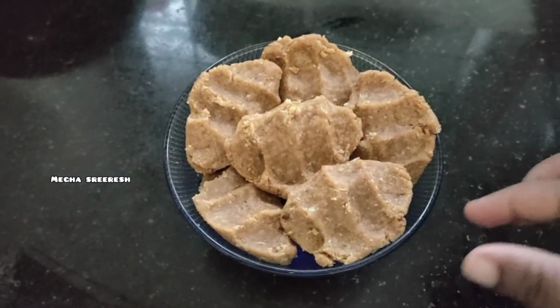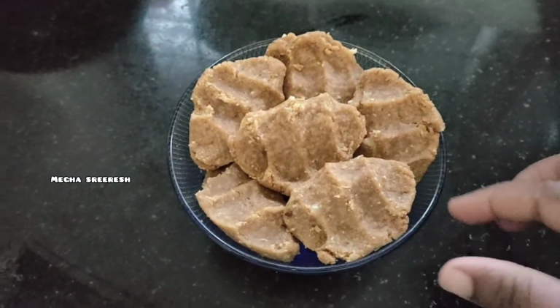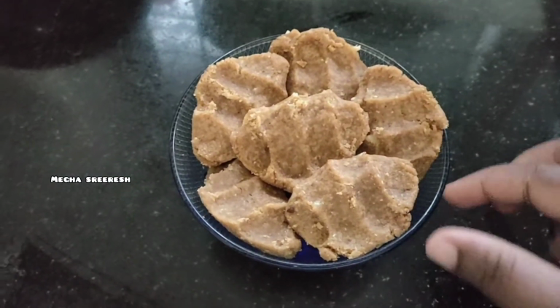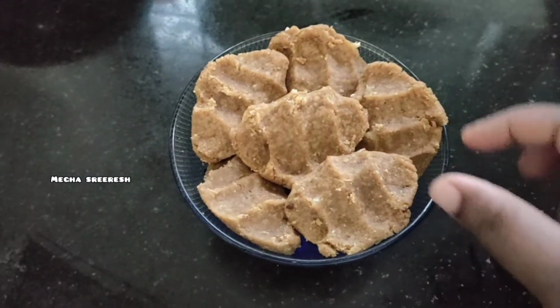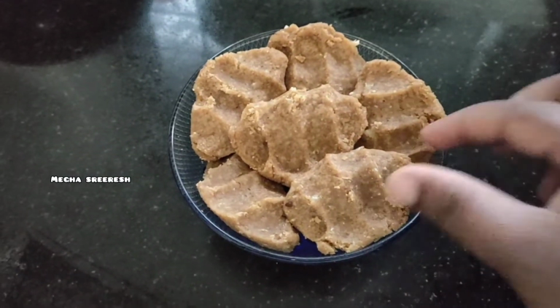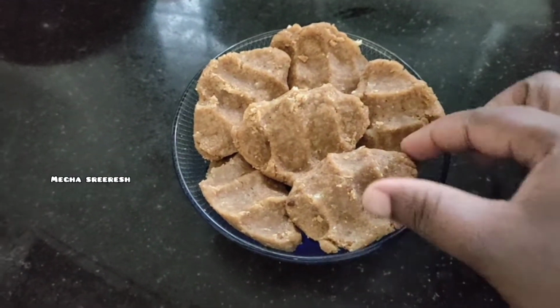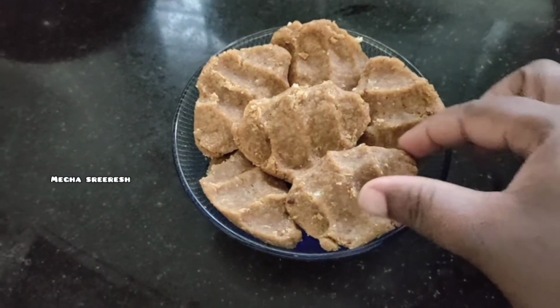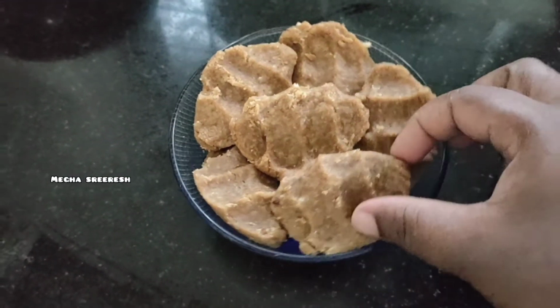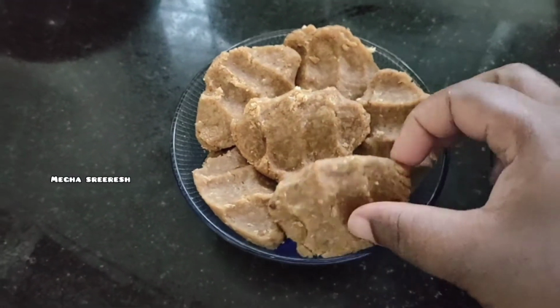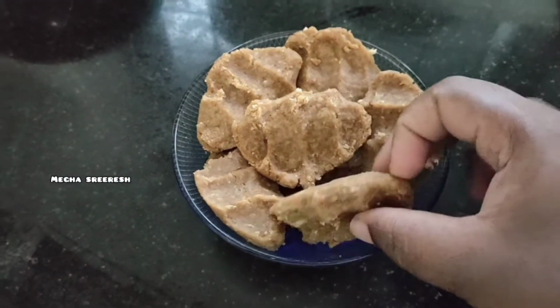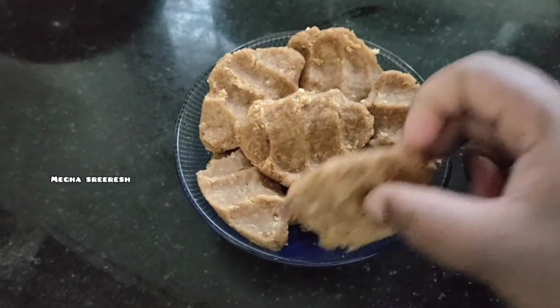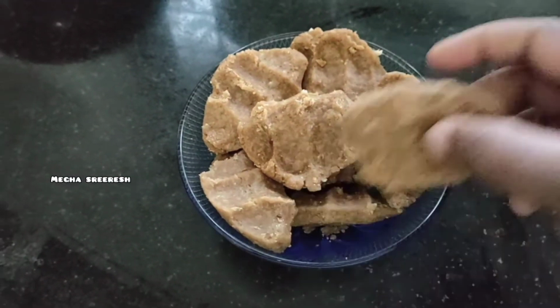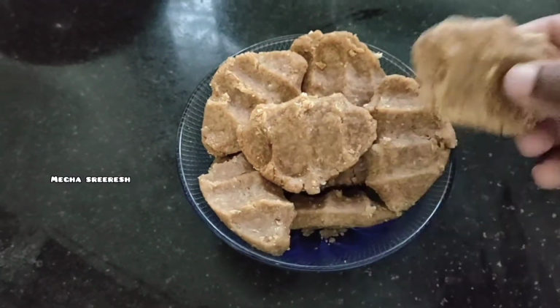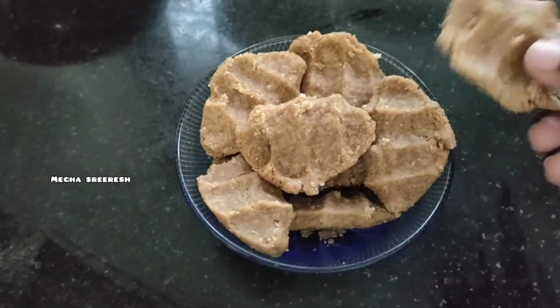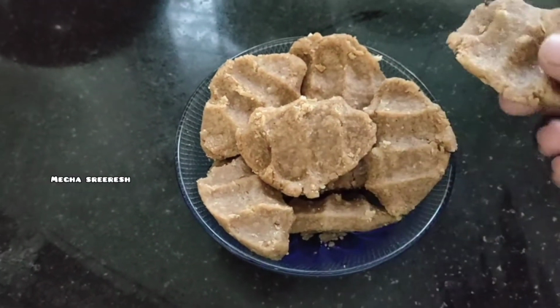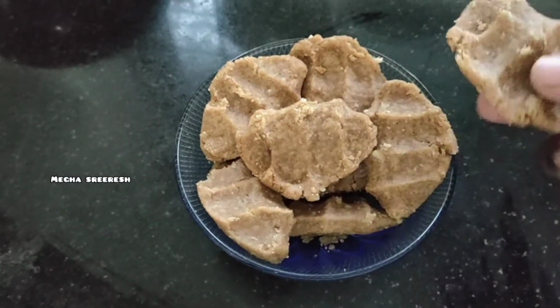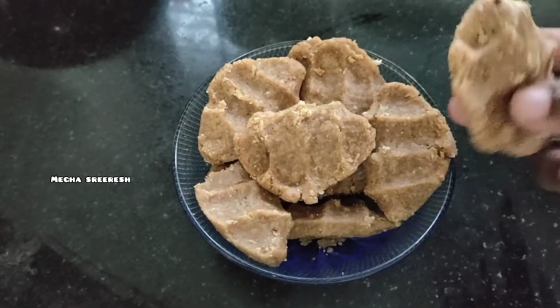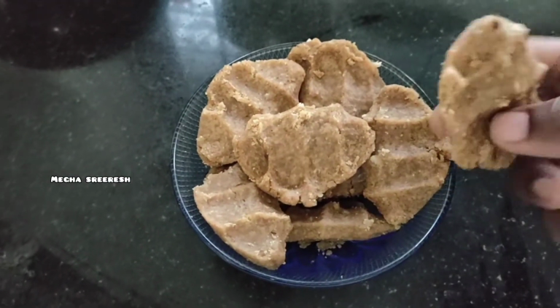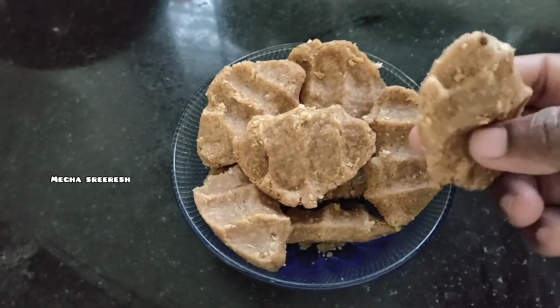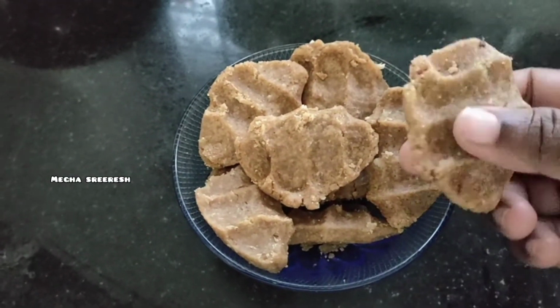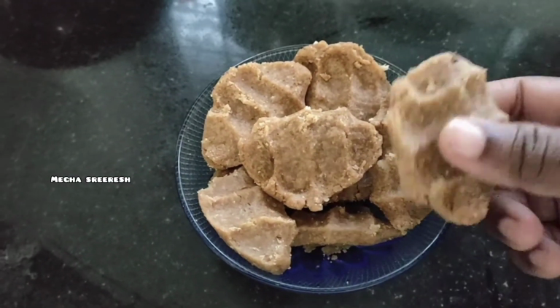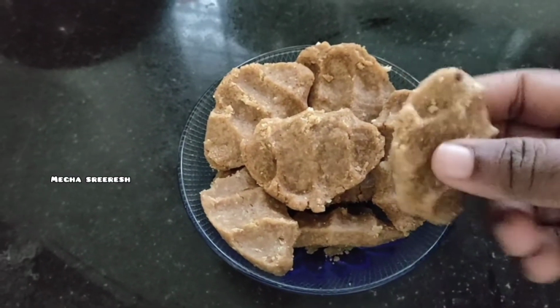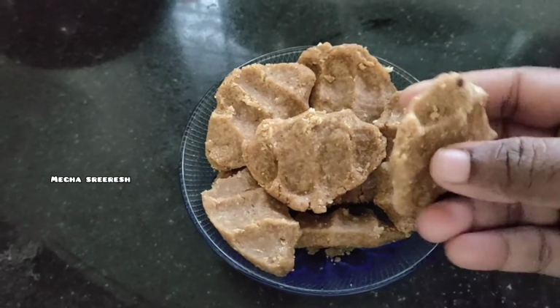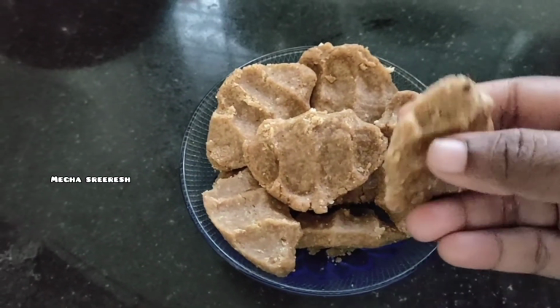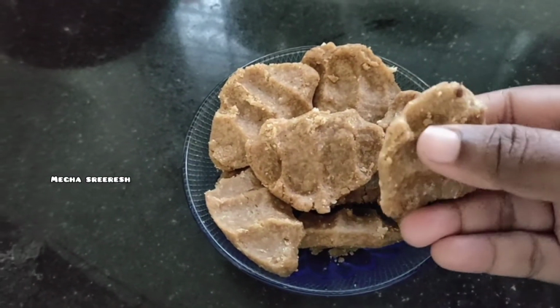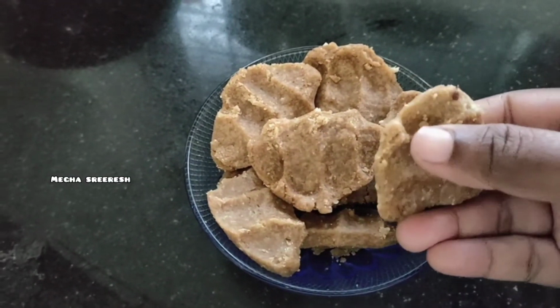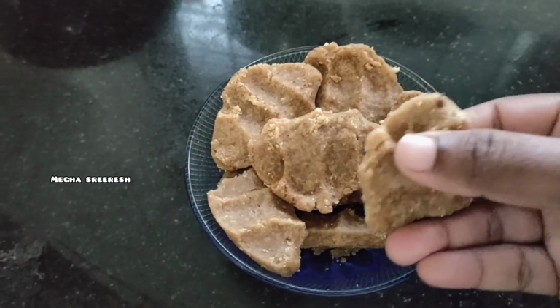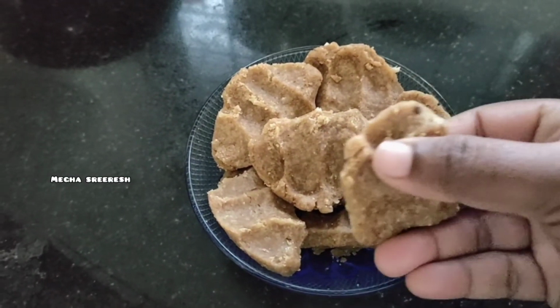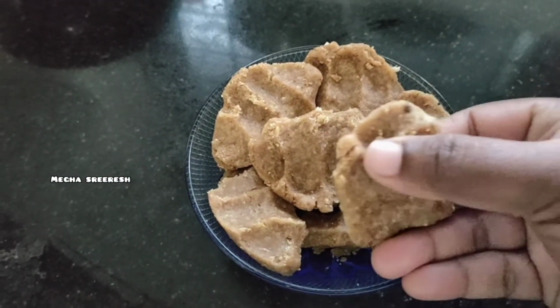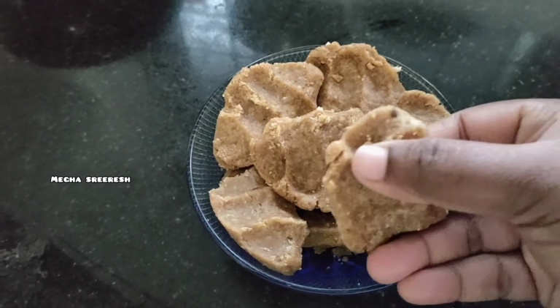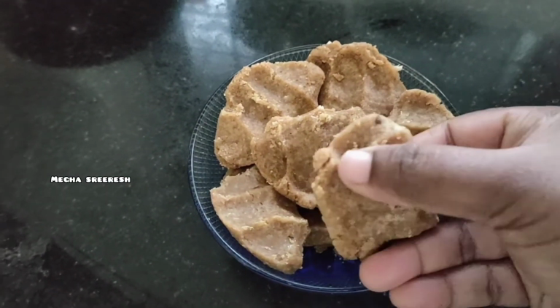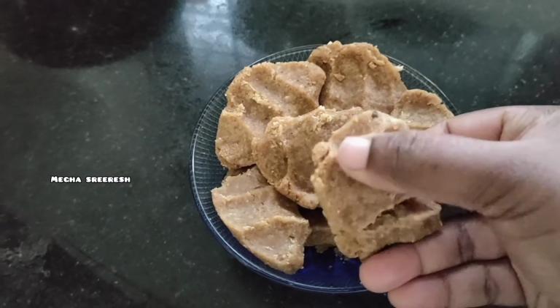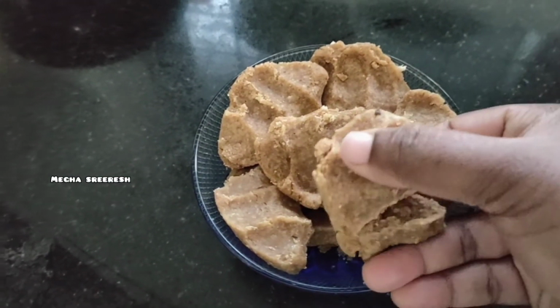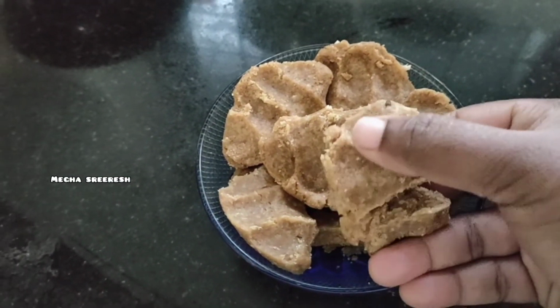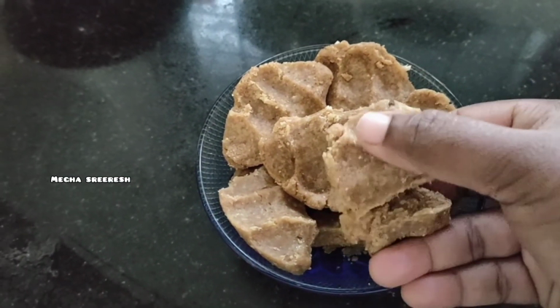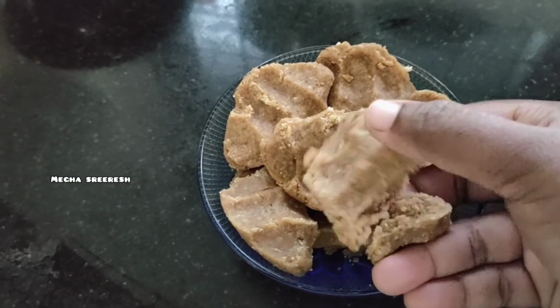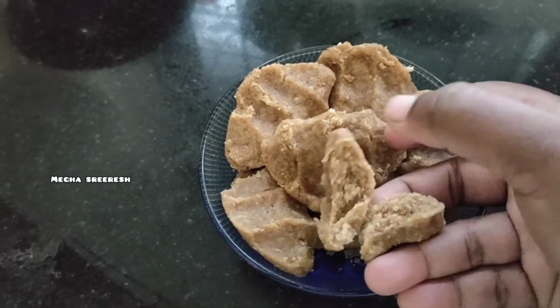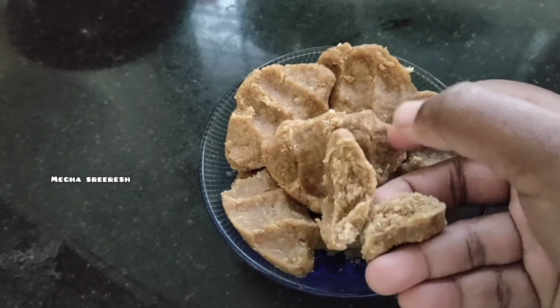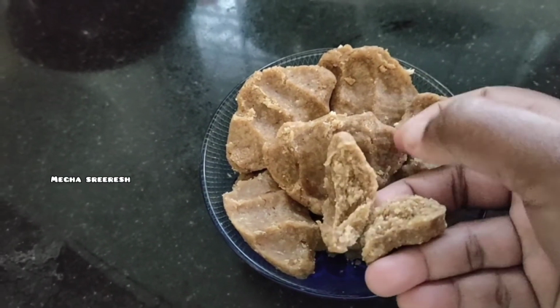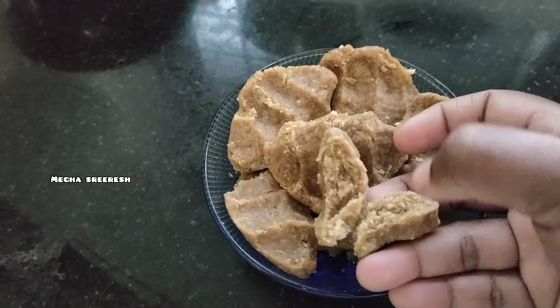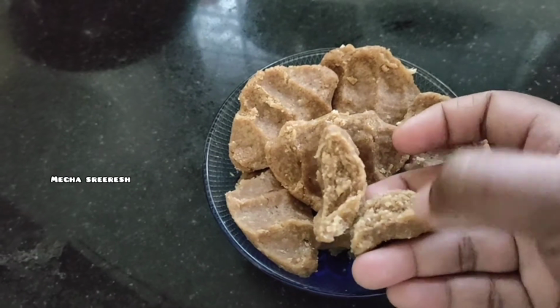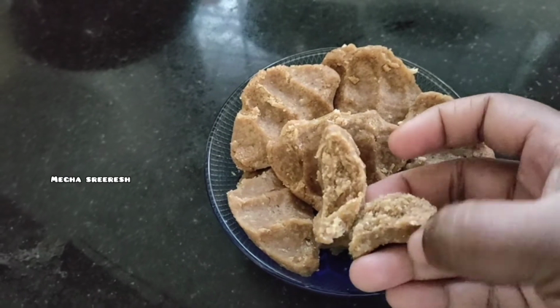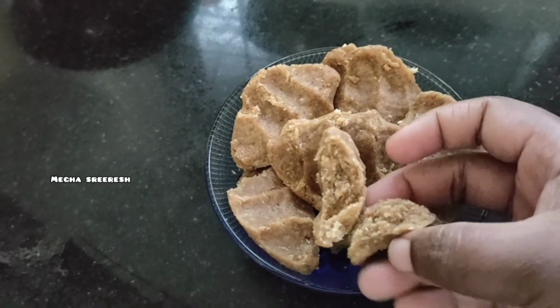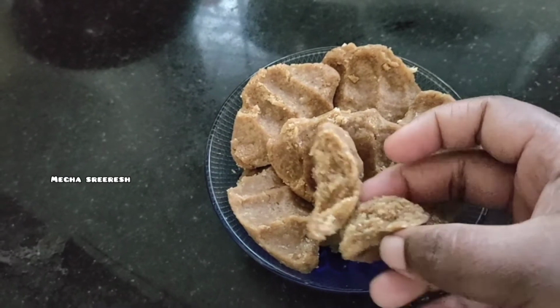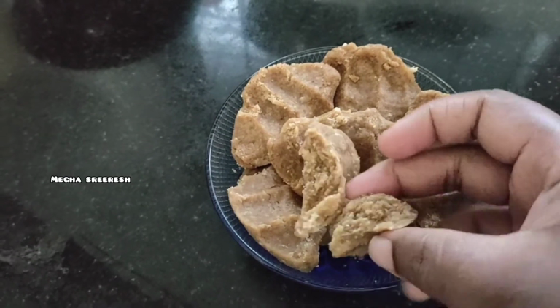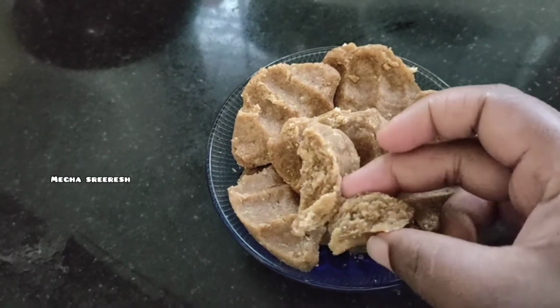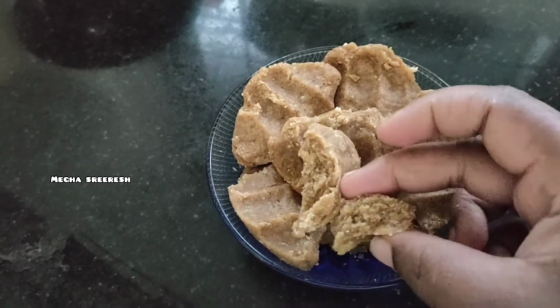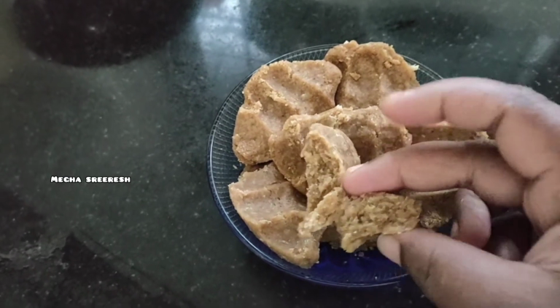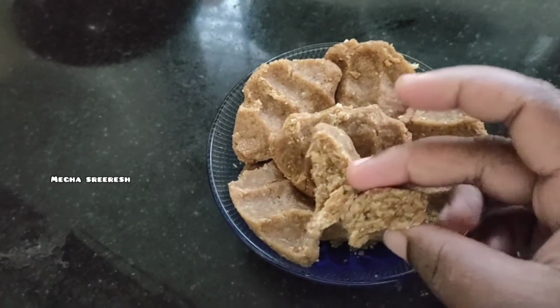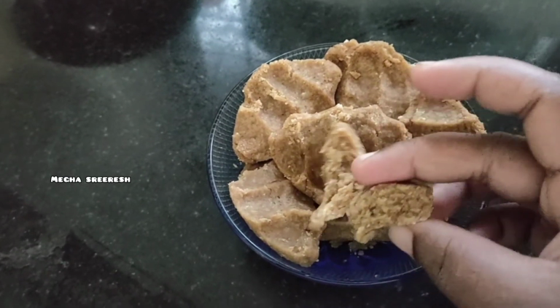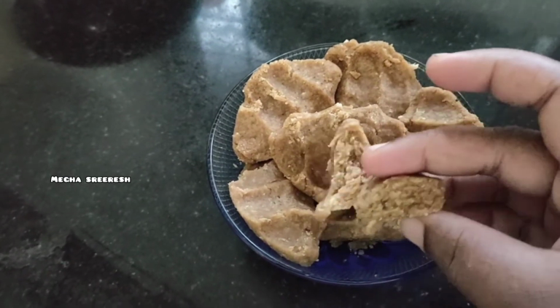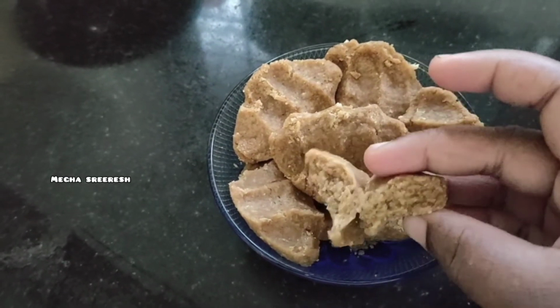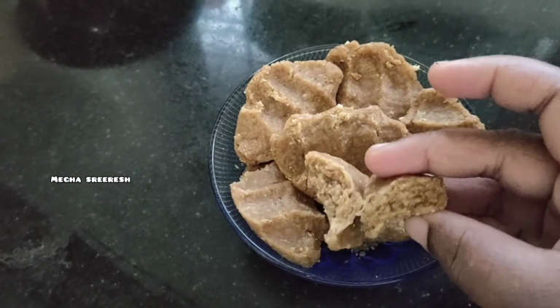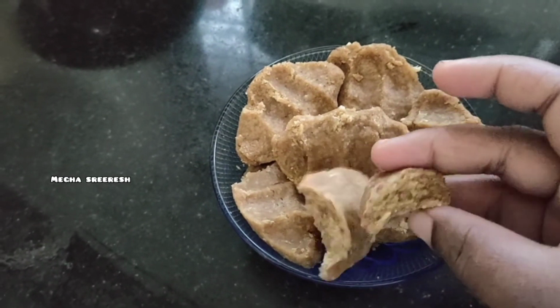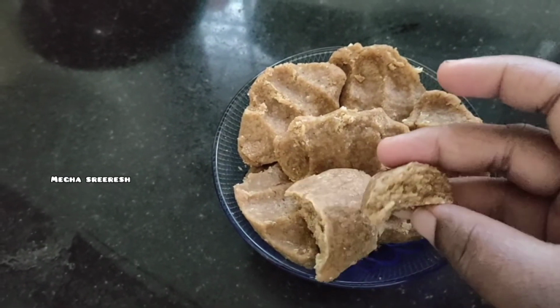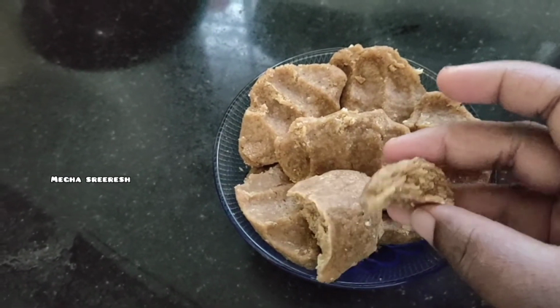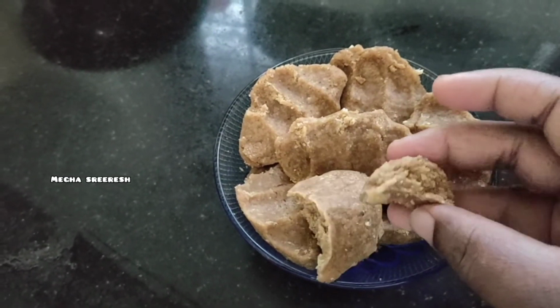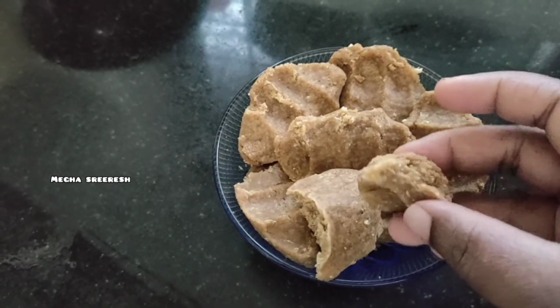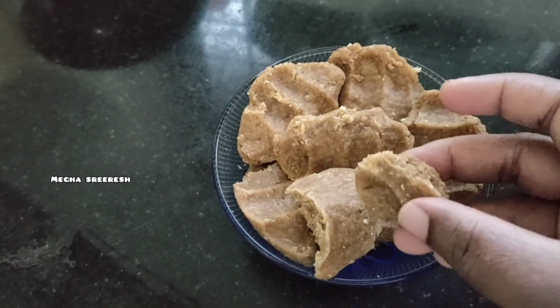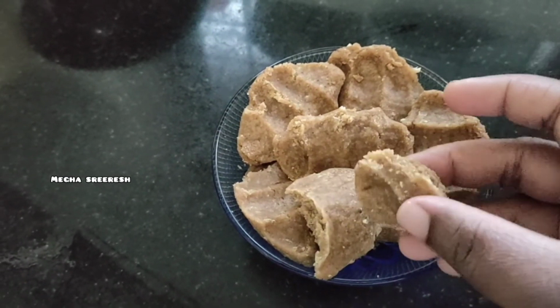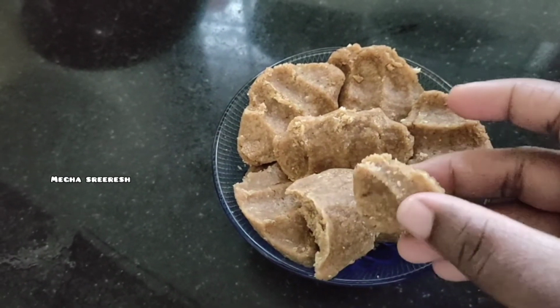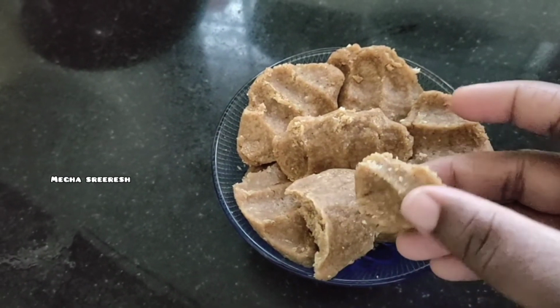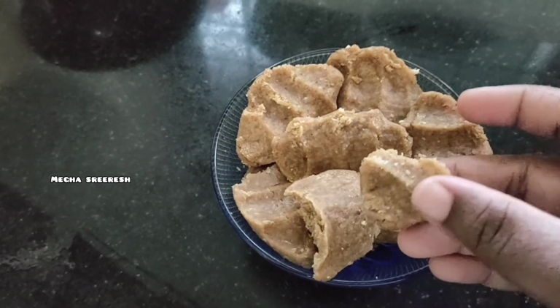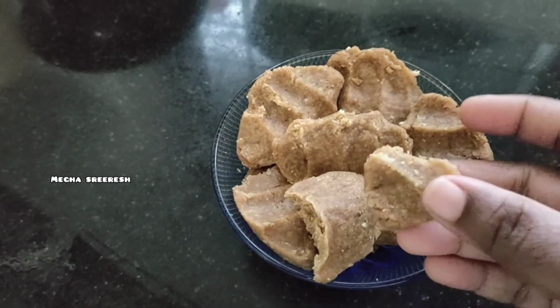I am using a small amount of food for my health. I will try it in one of the small amounts of food. Thank you.